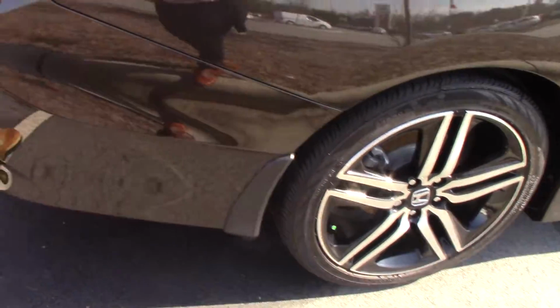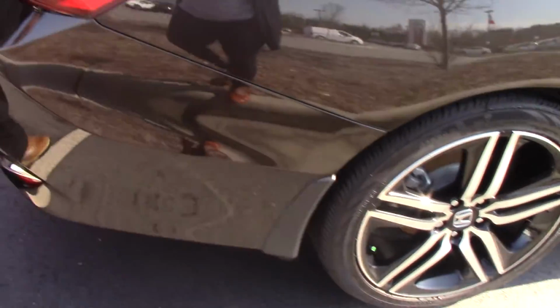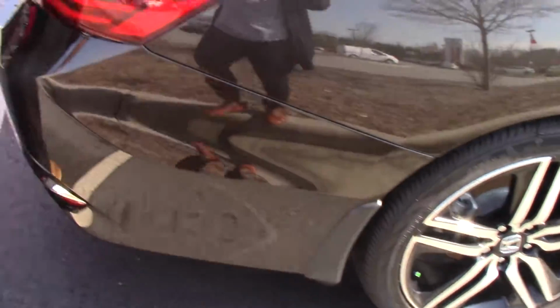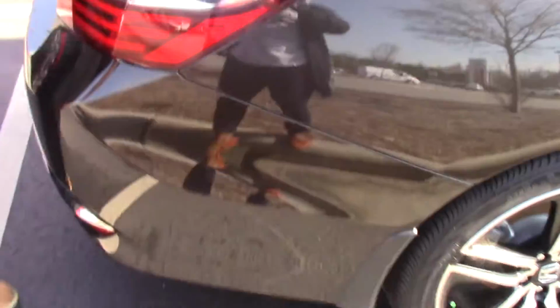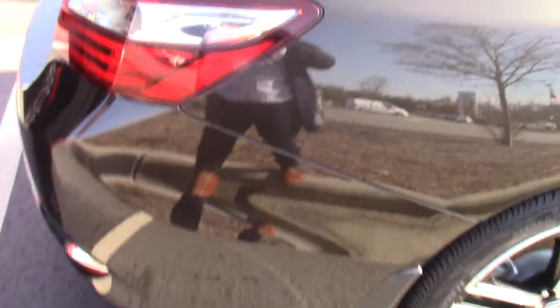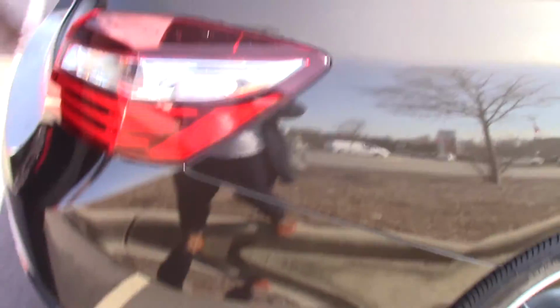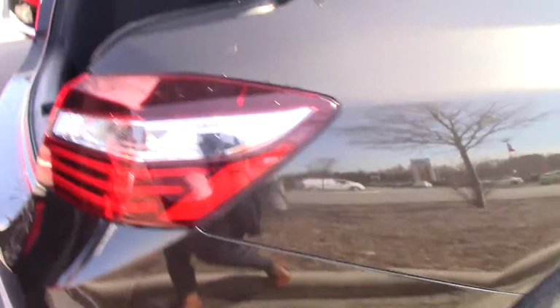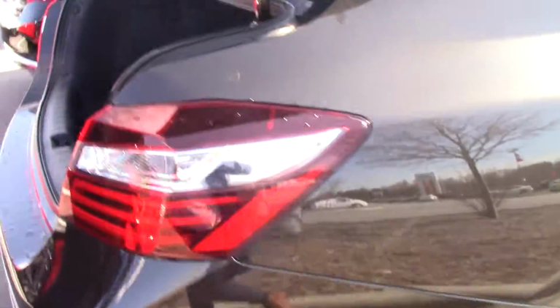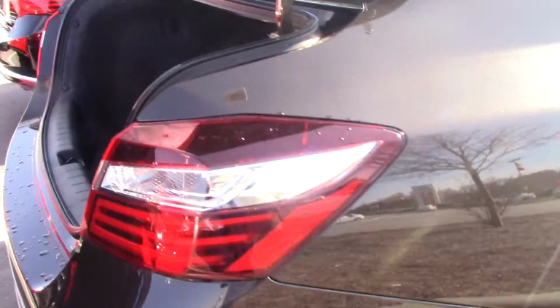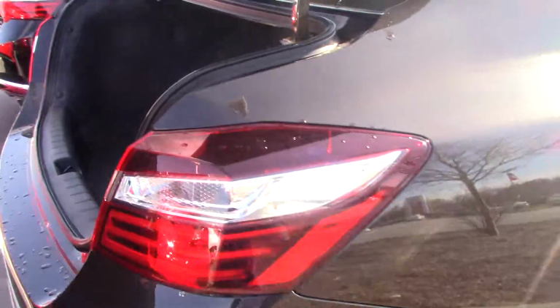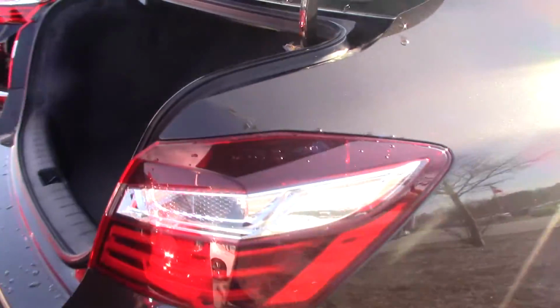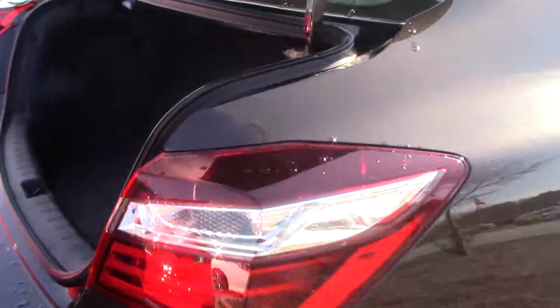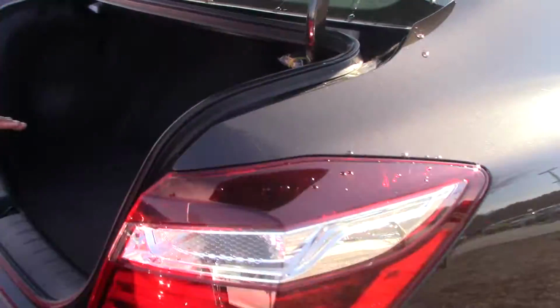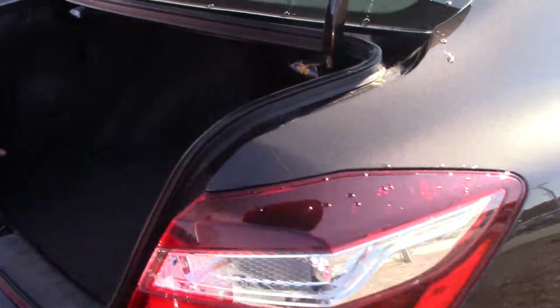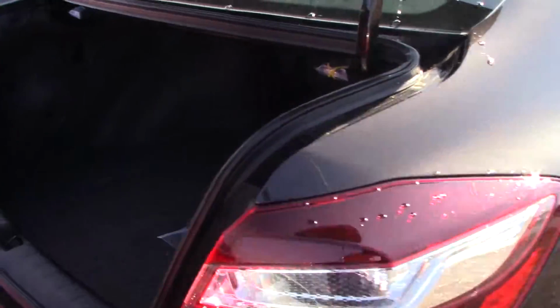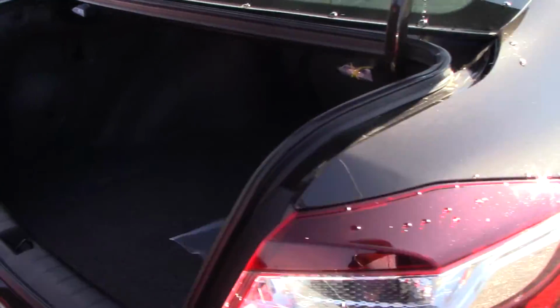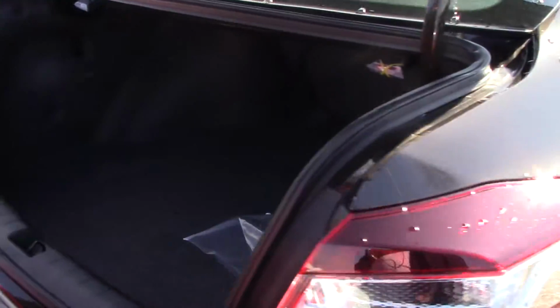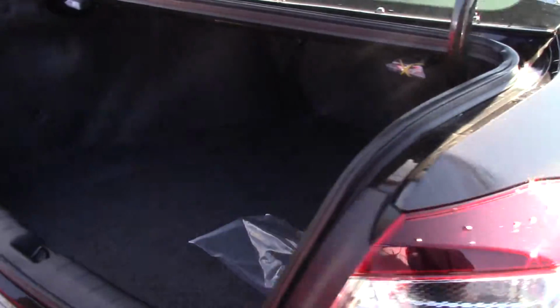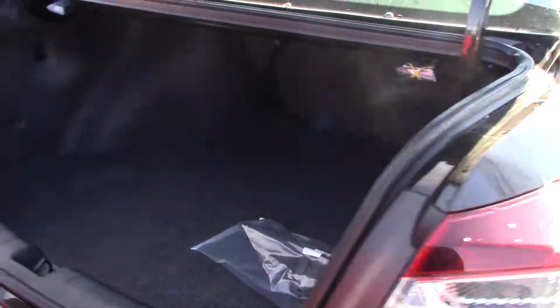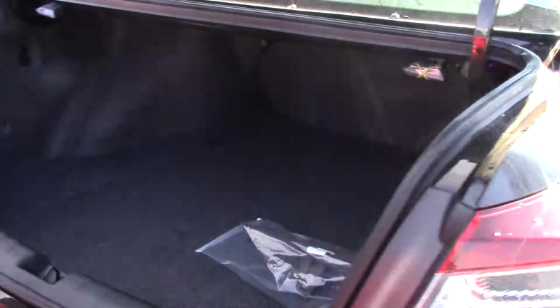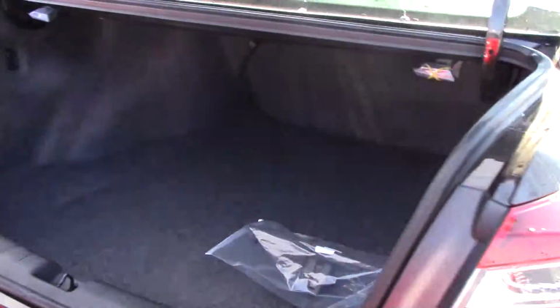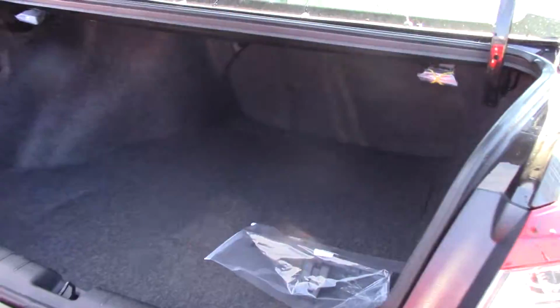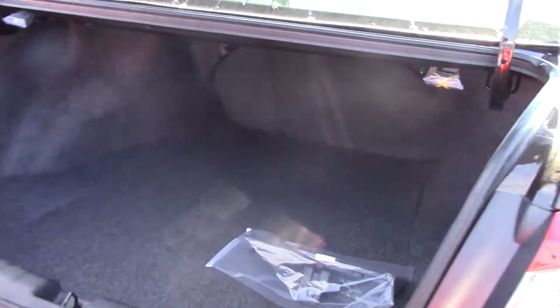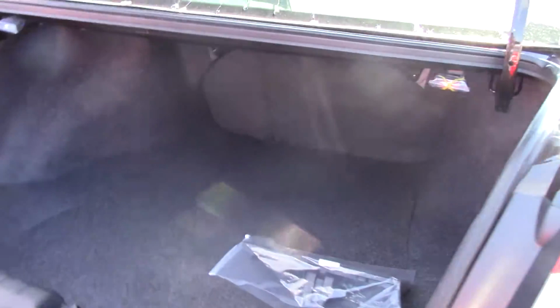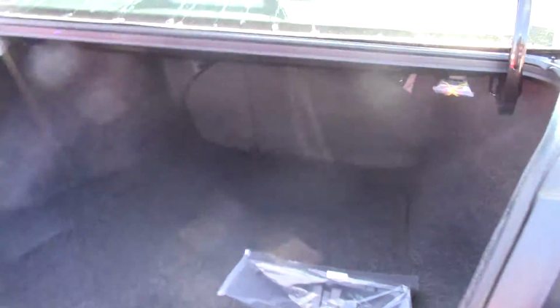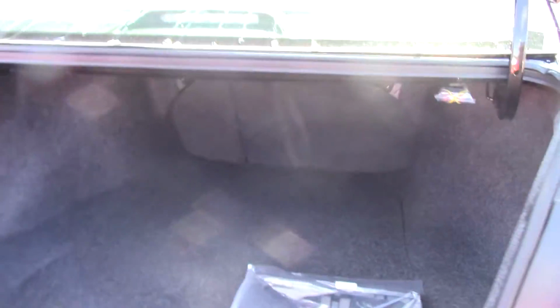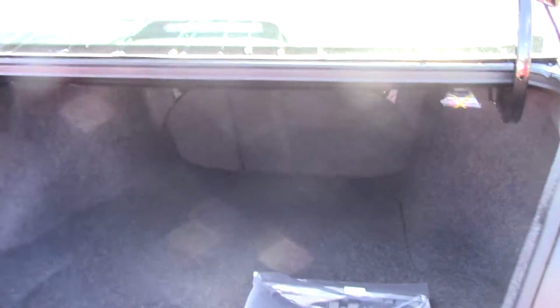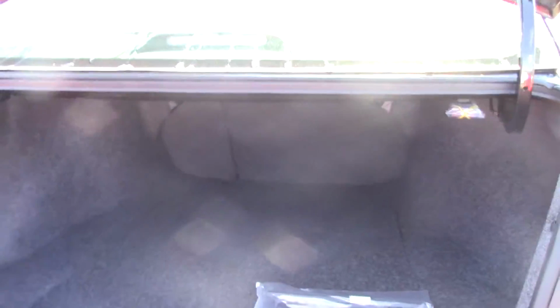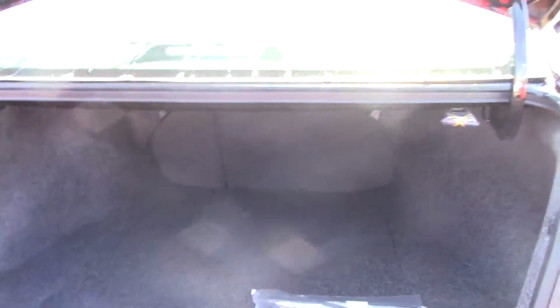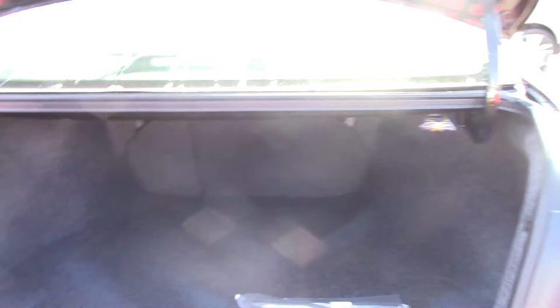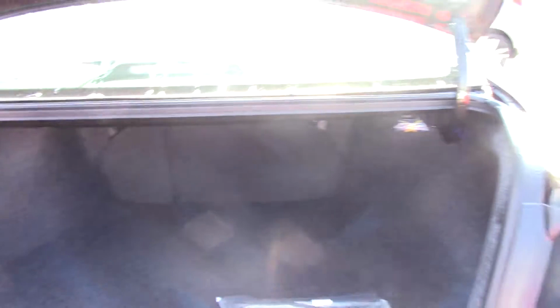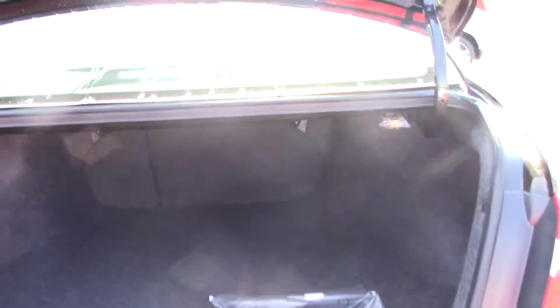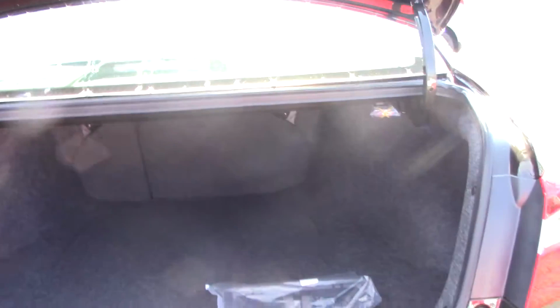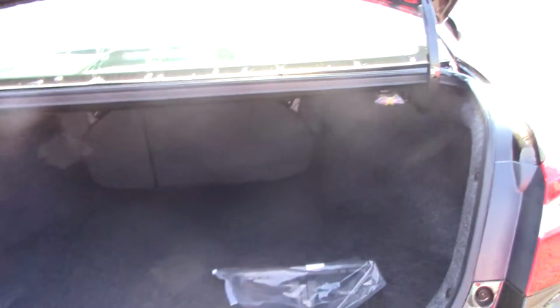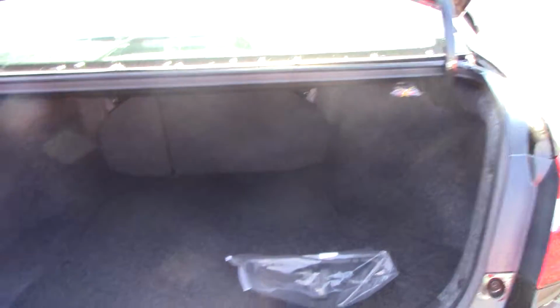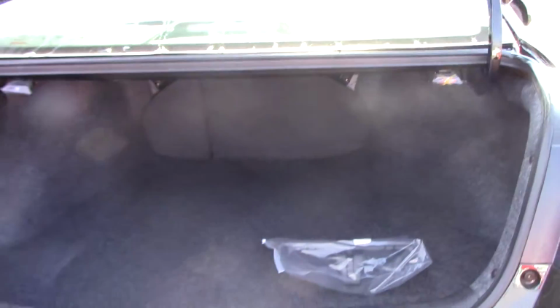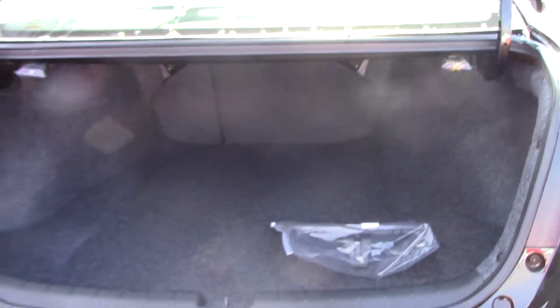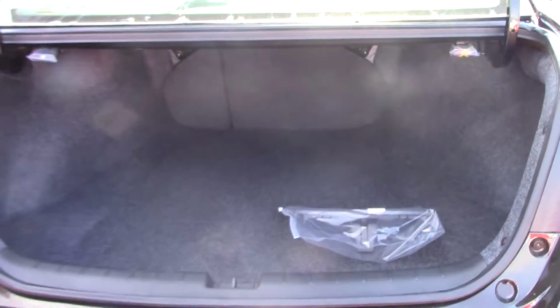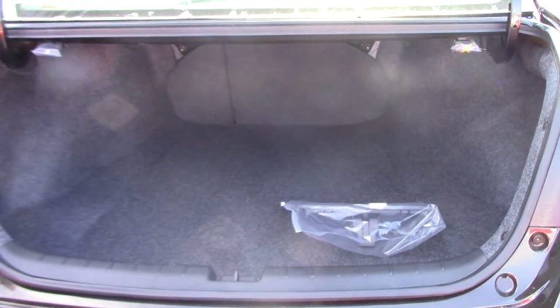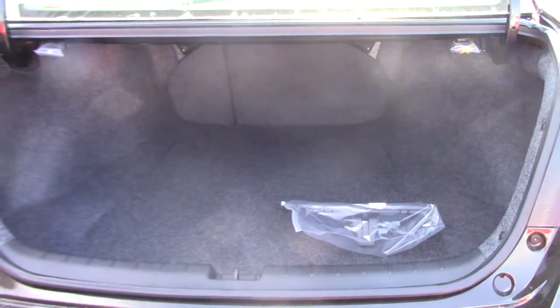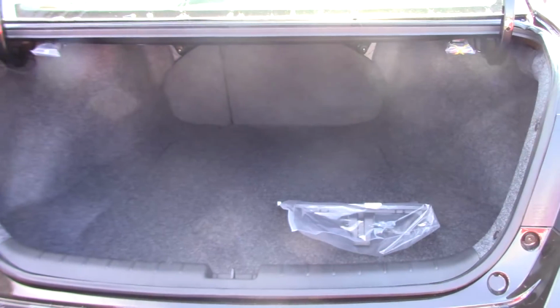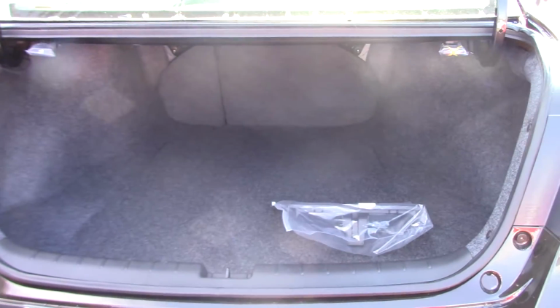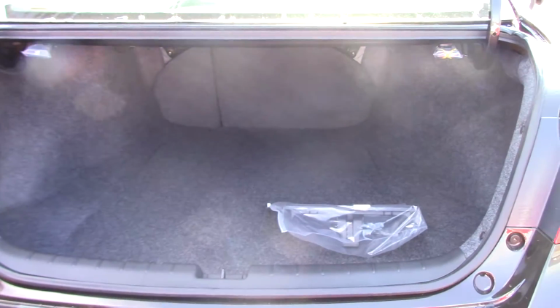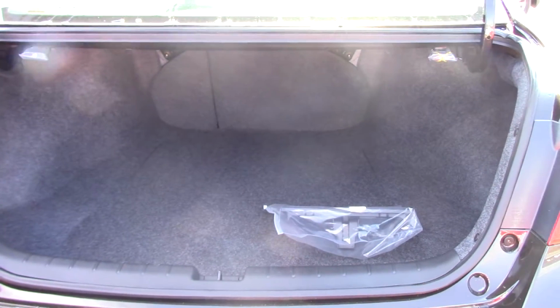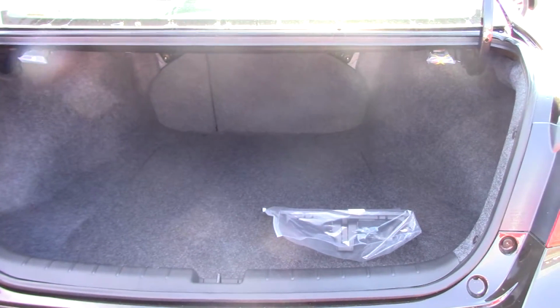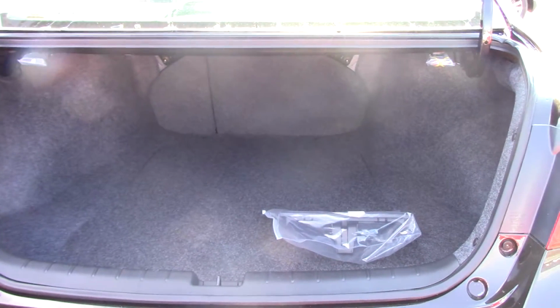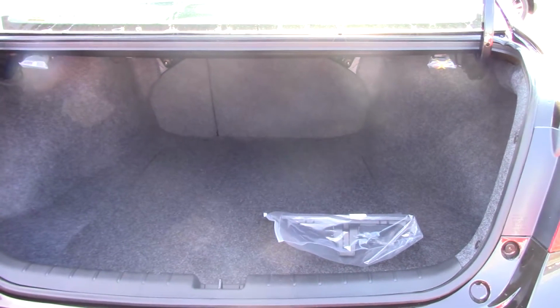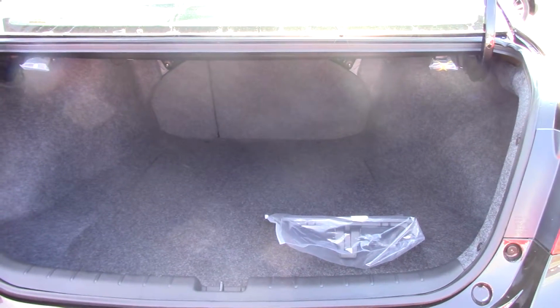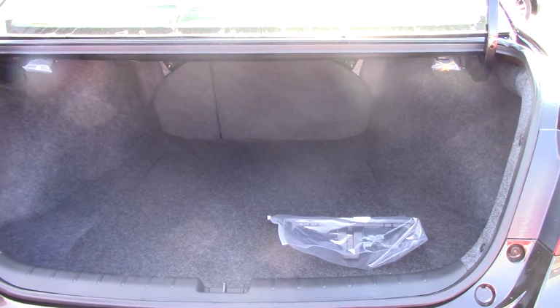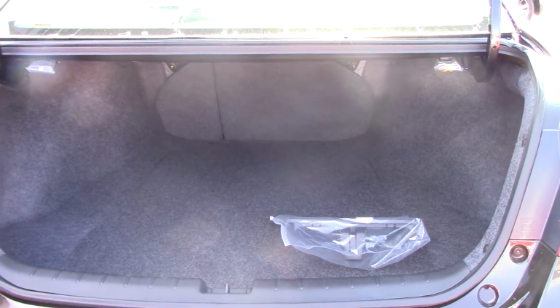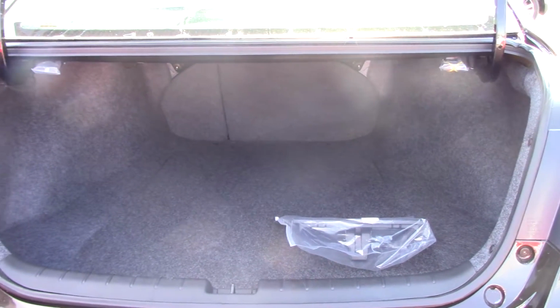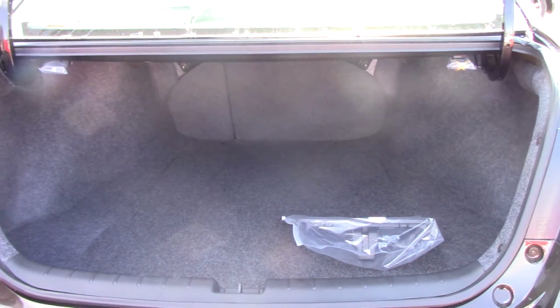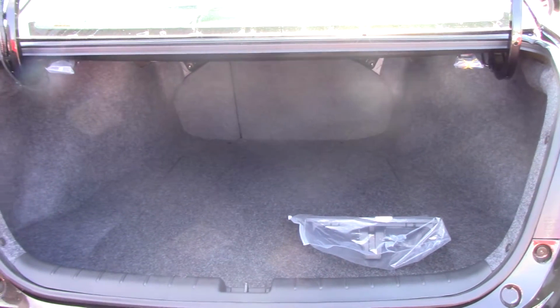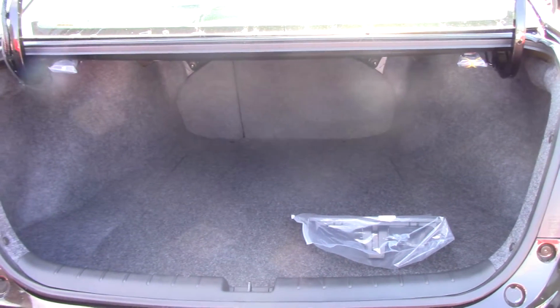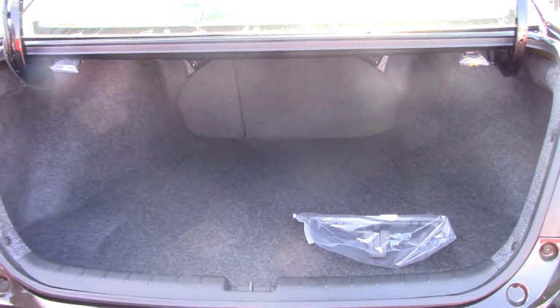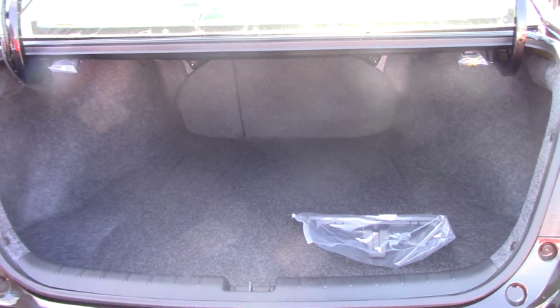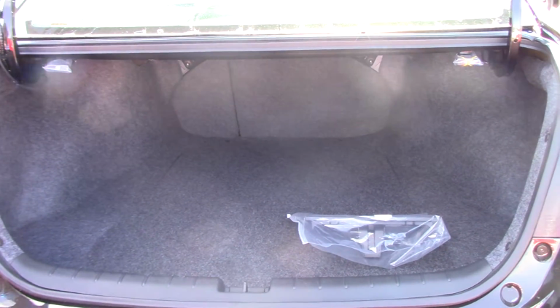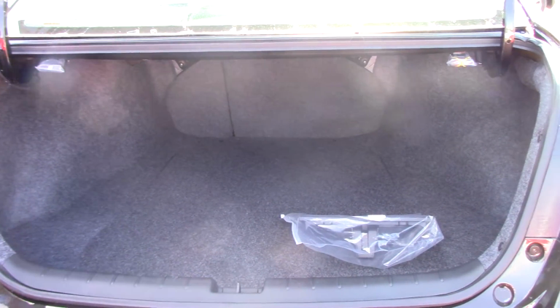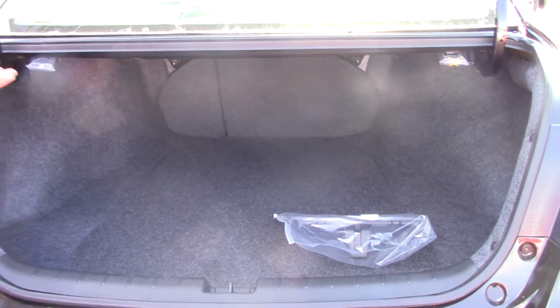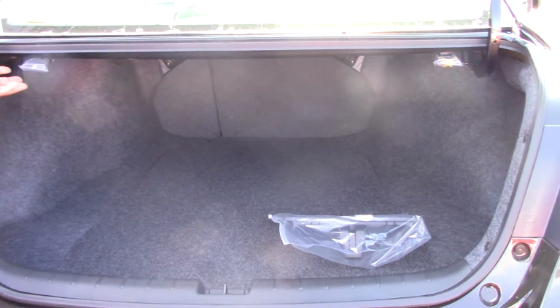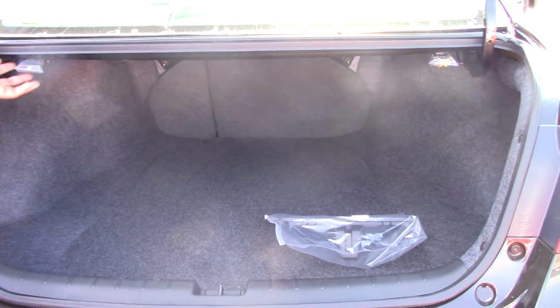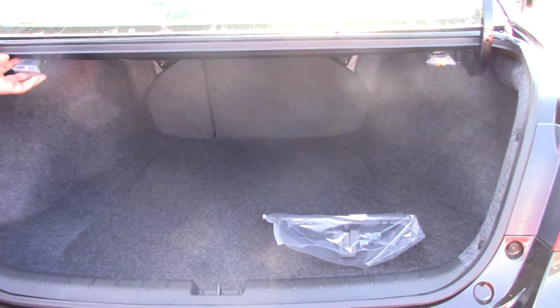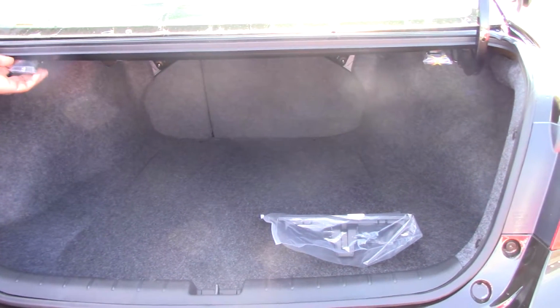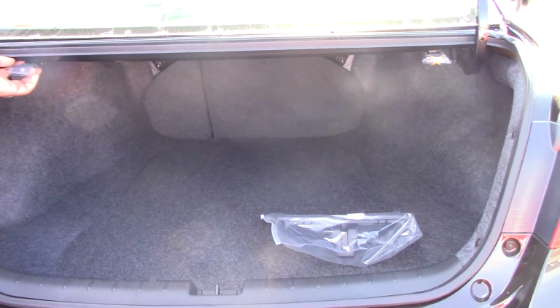The trunk does have a lot of space back here. The seats fold down to give you extra trunk space just in case you need it, with a pull-over button right here.